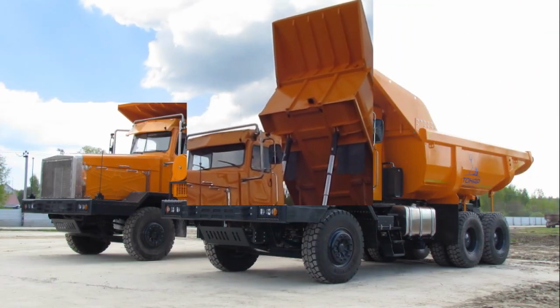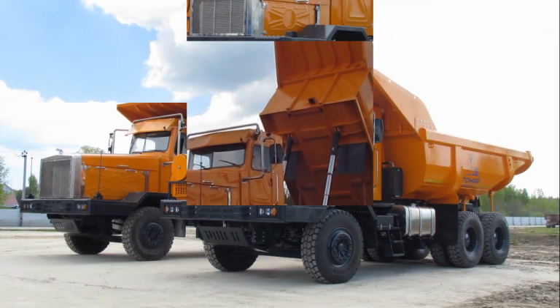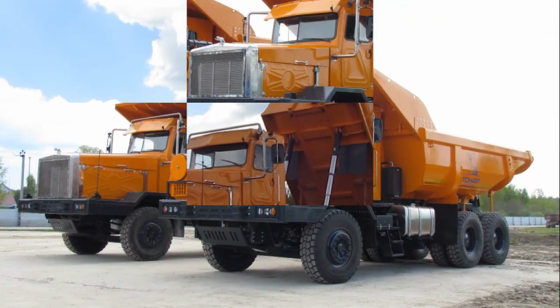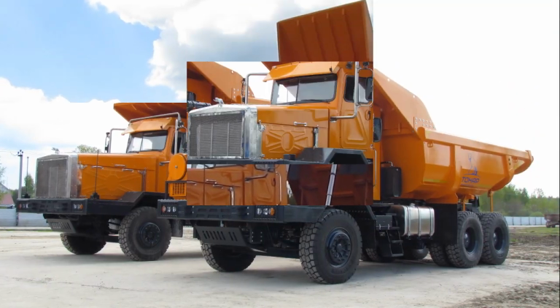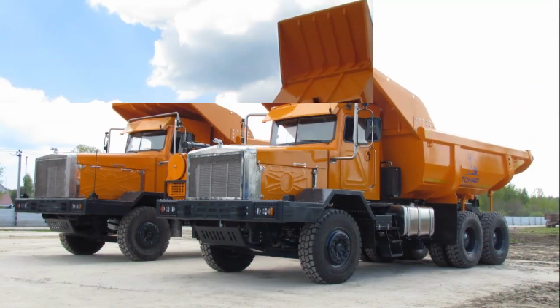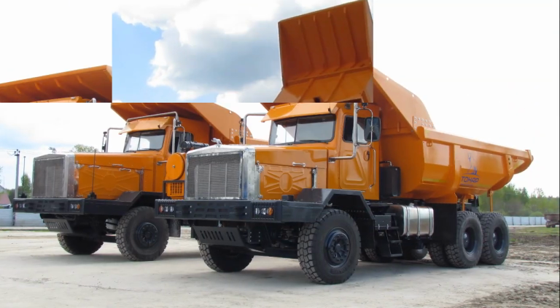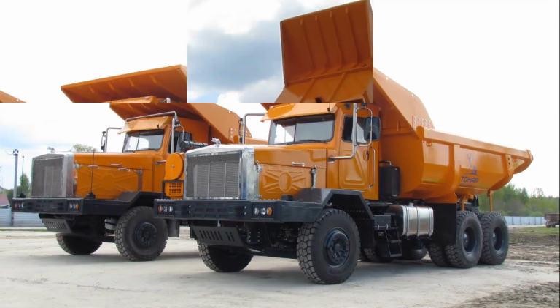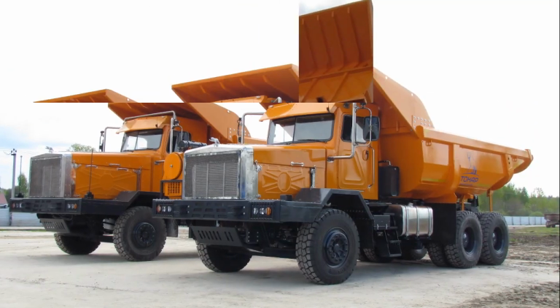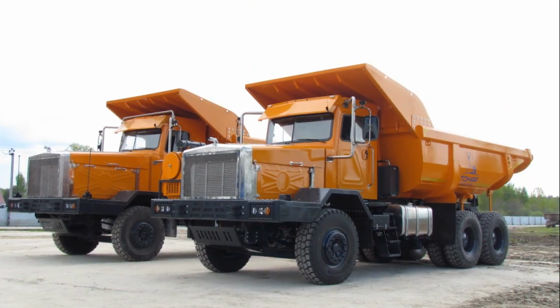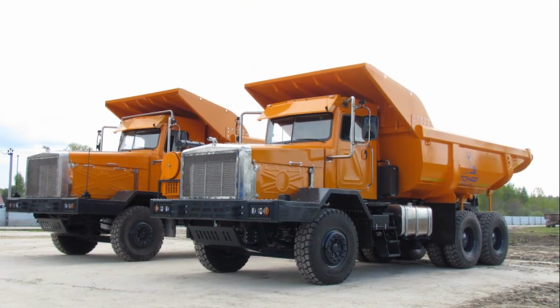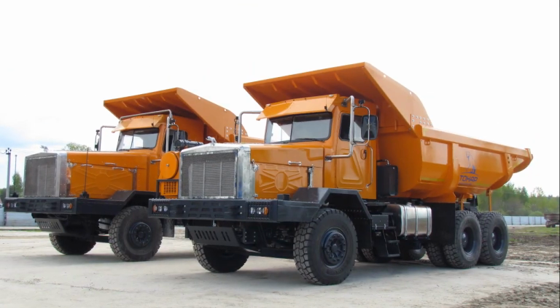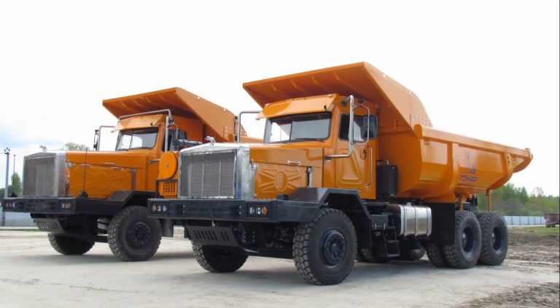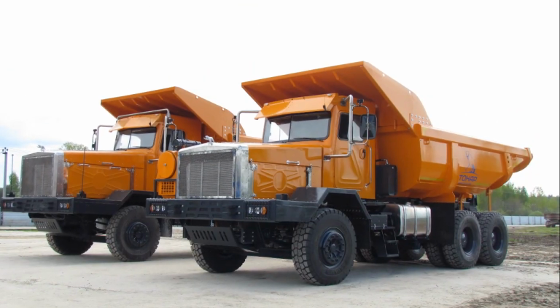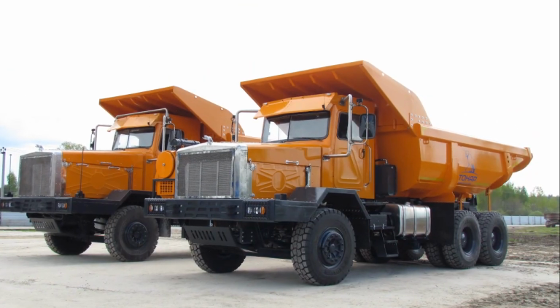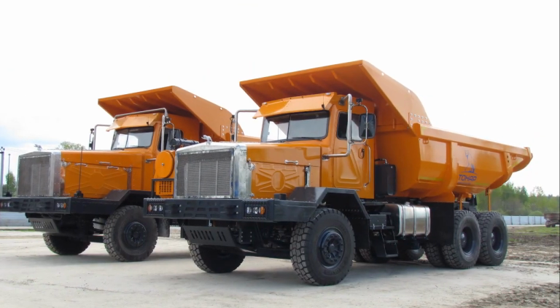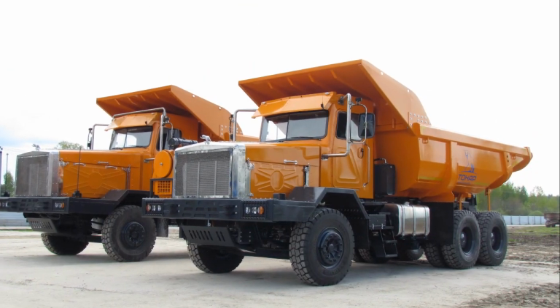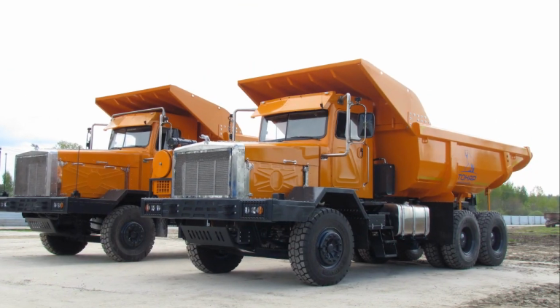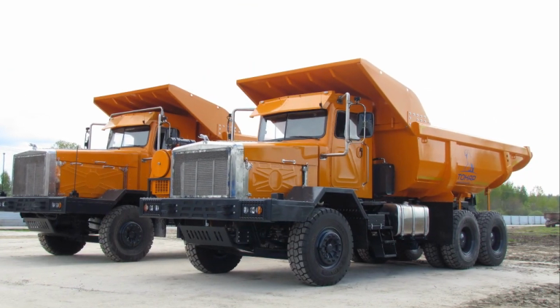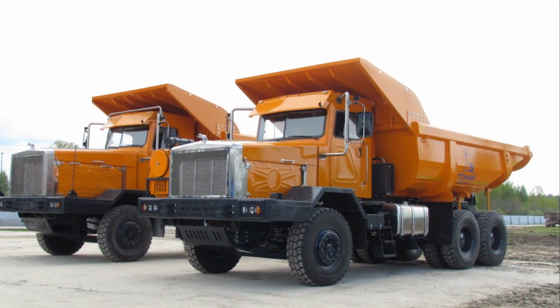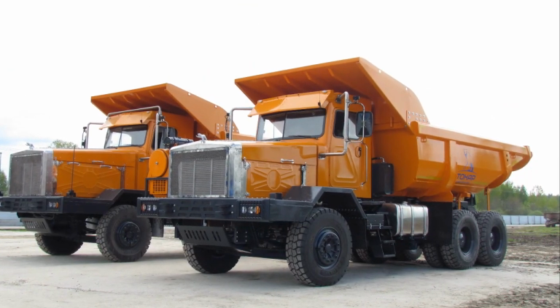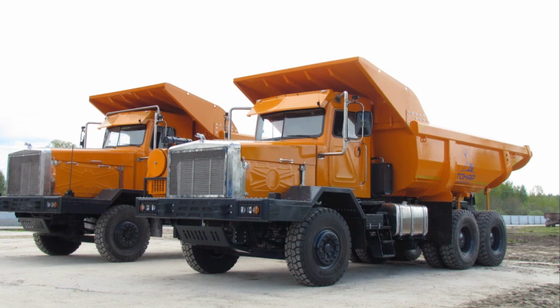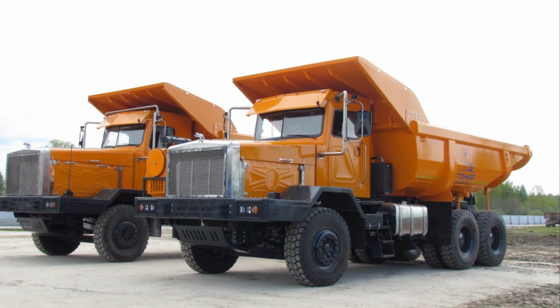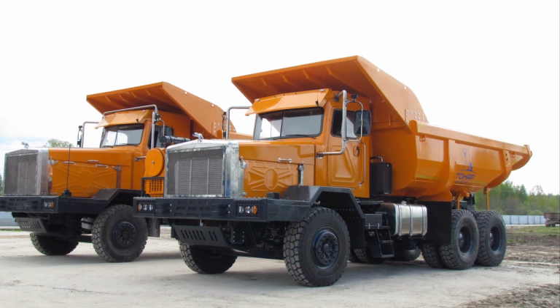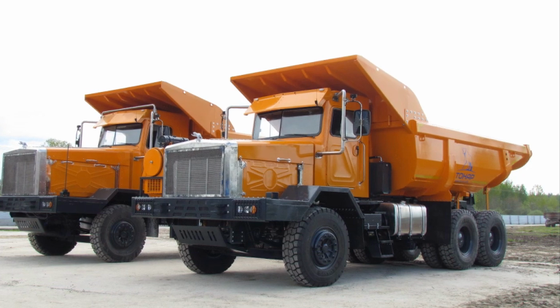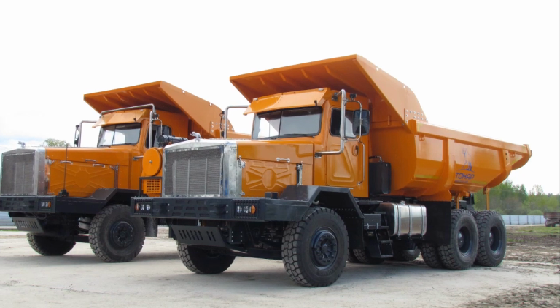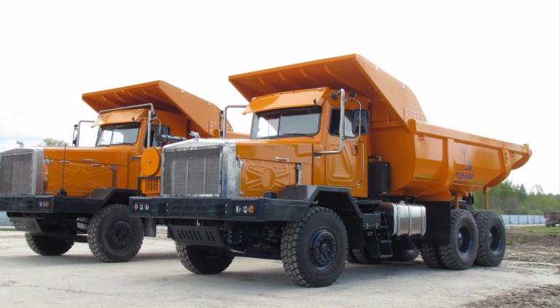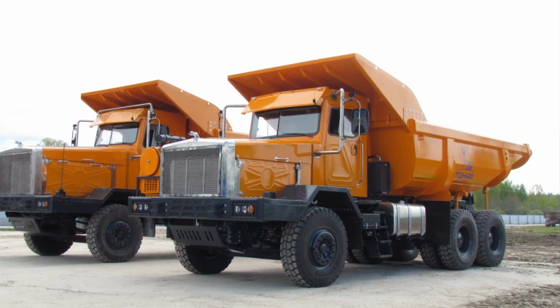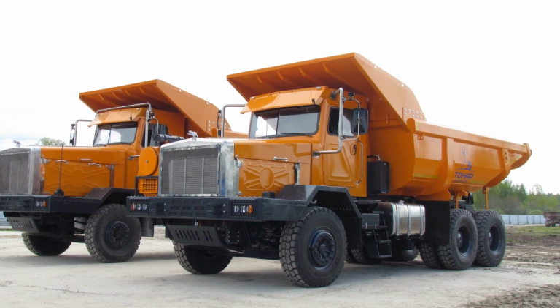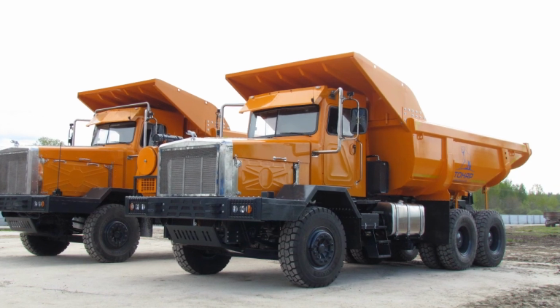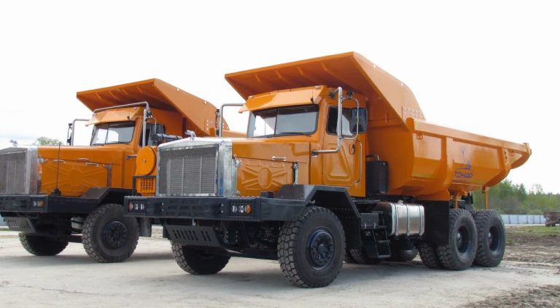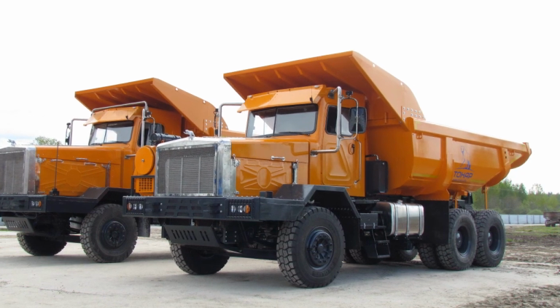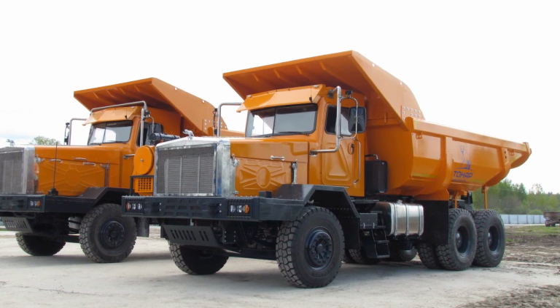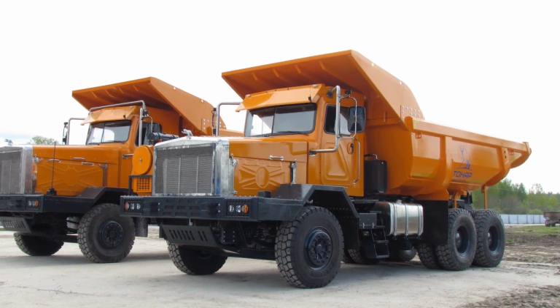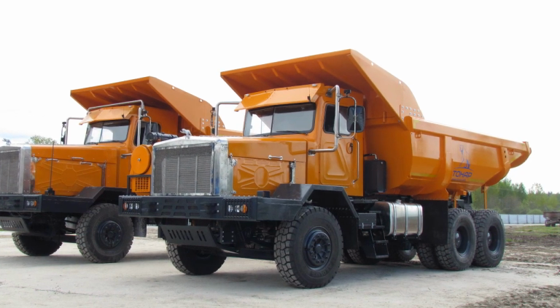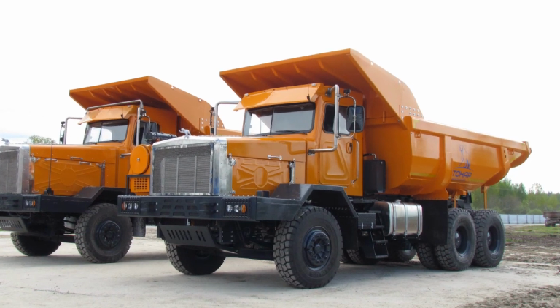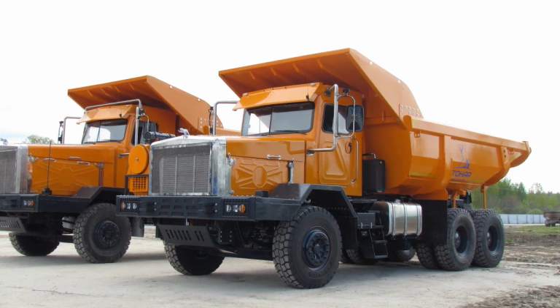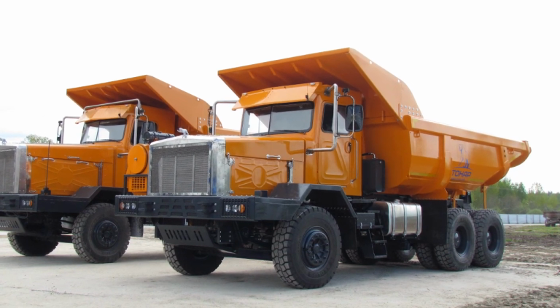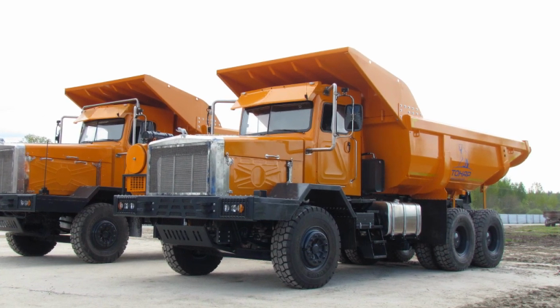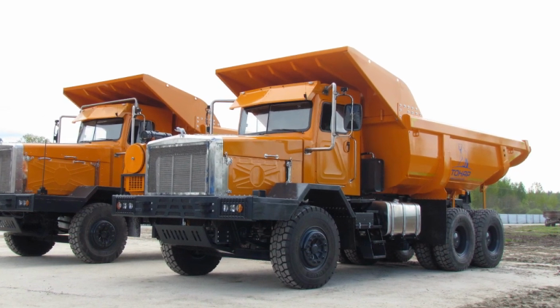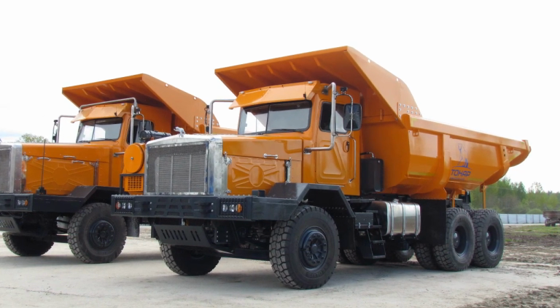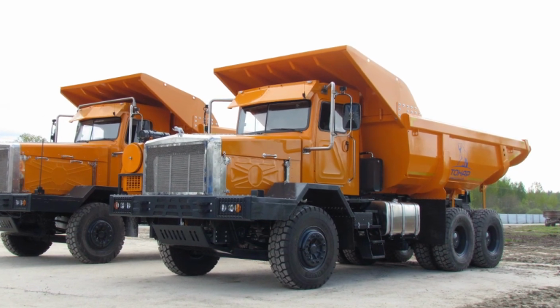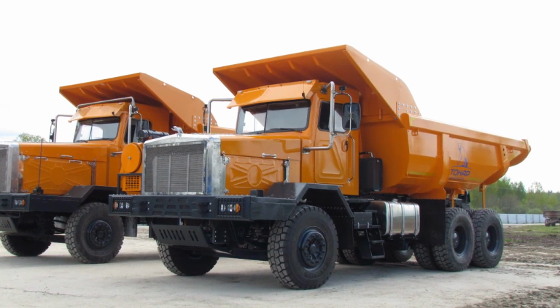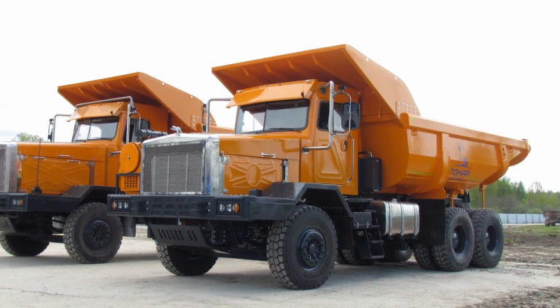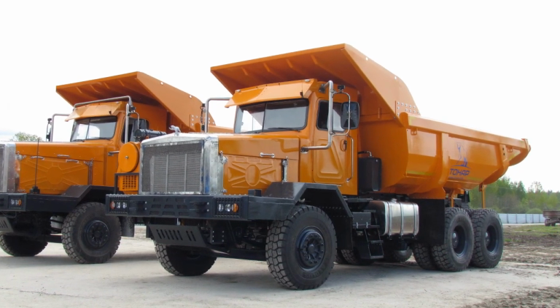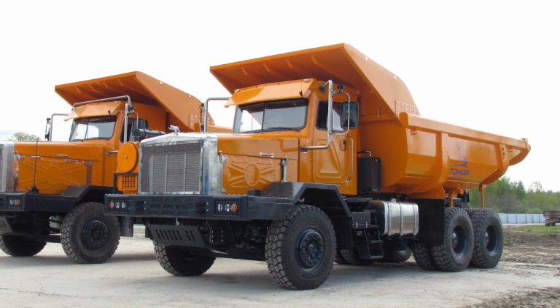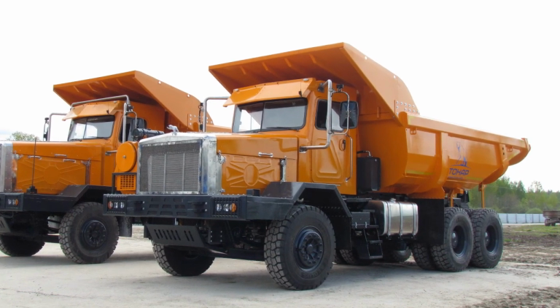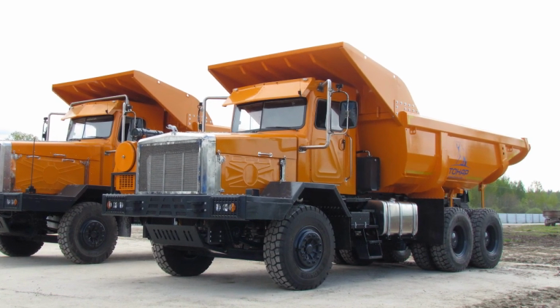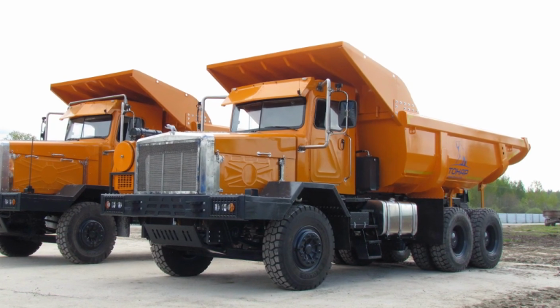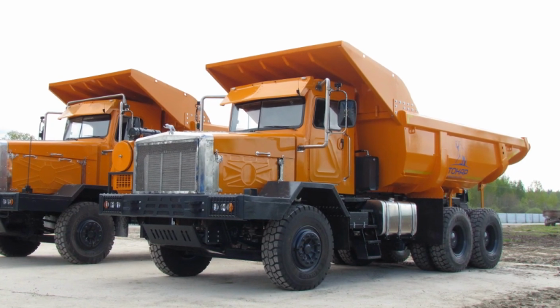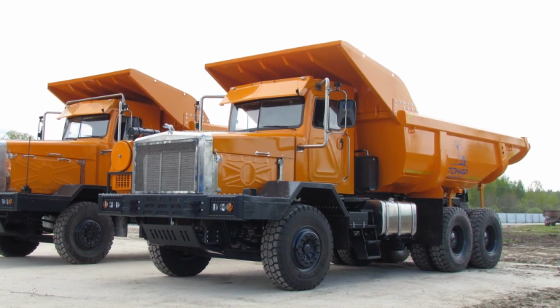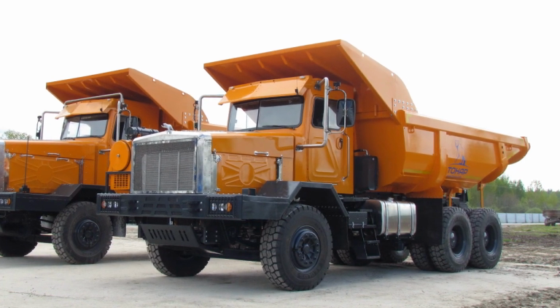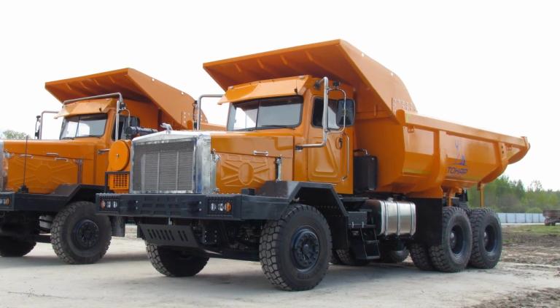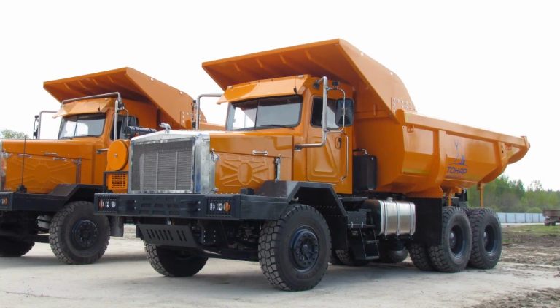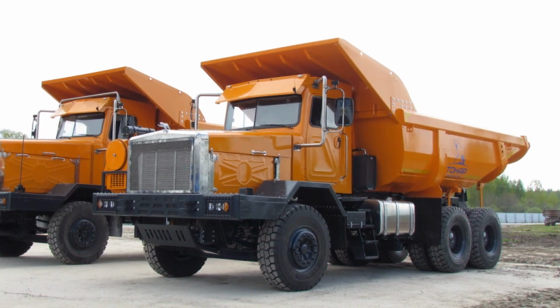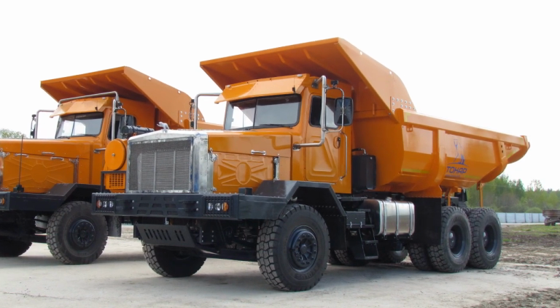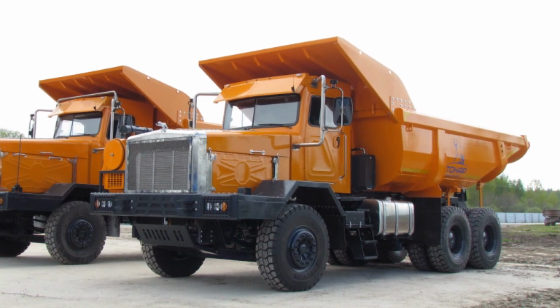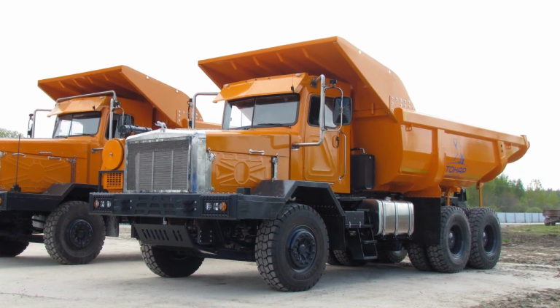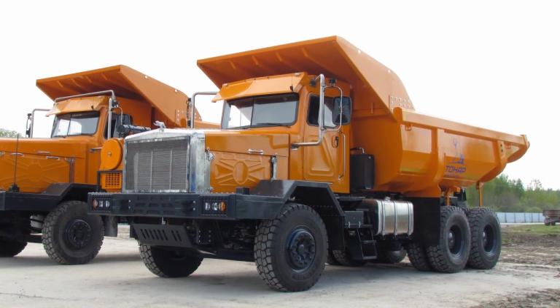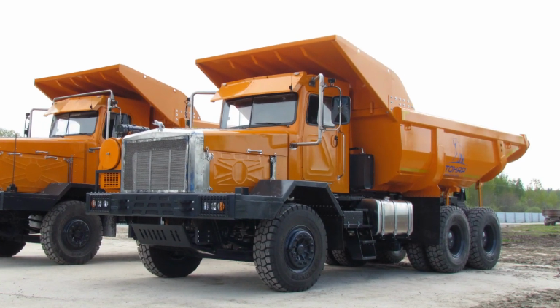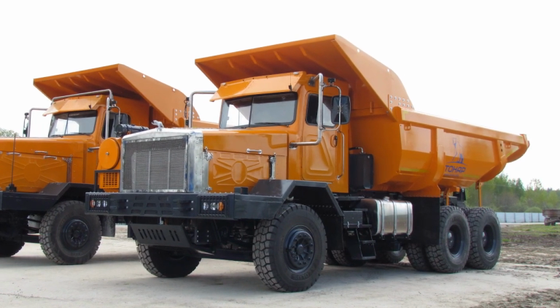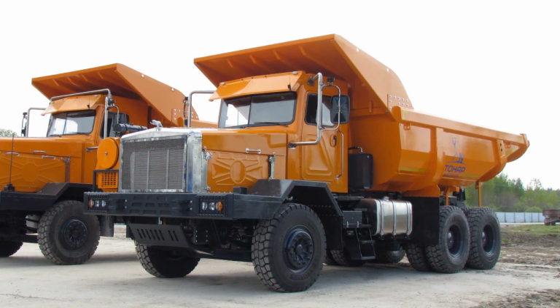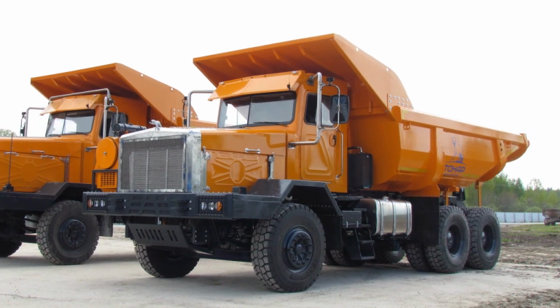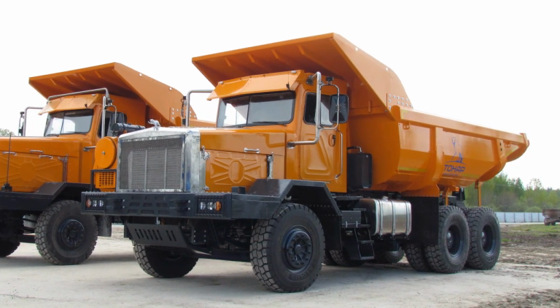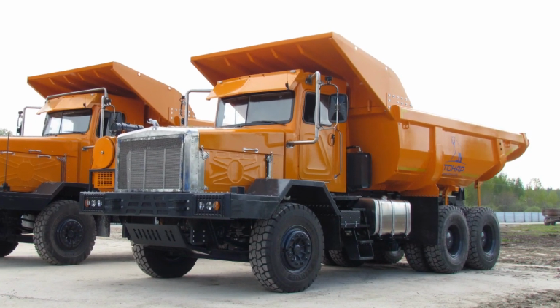The second sample of the second generation mining truck was equipped with a thicker metal body designed for transporting rock.